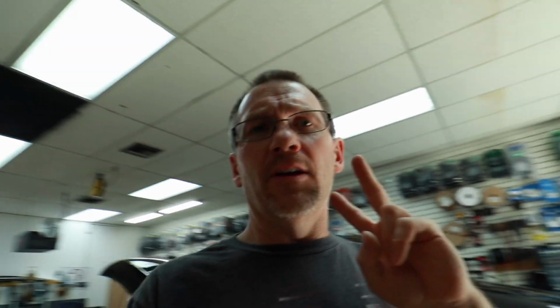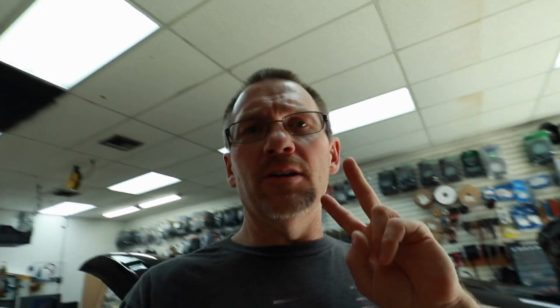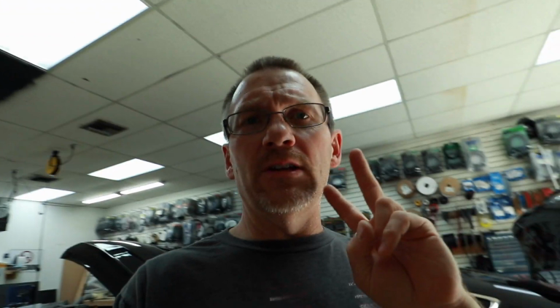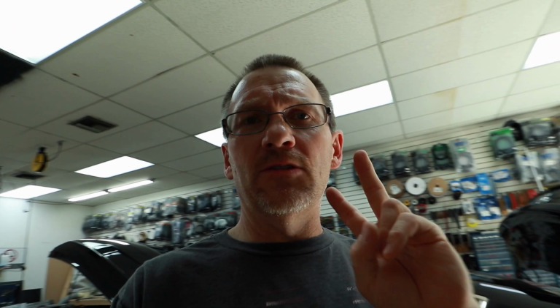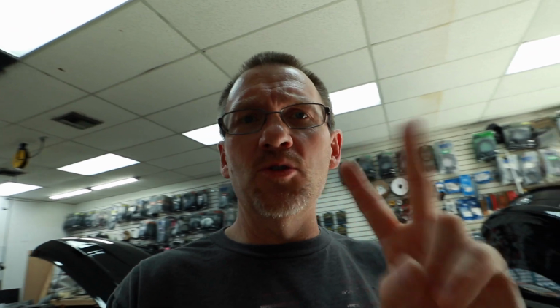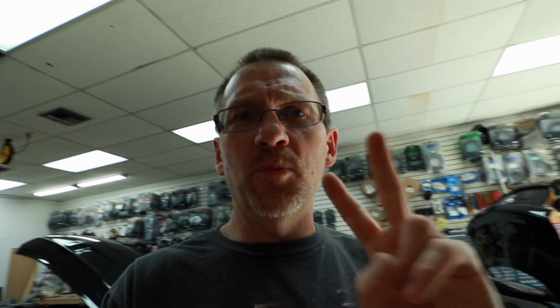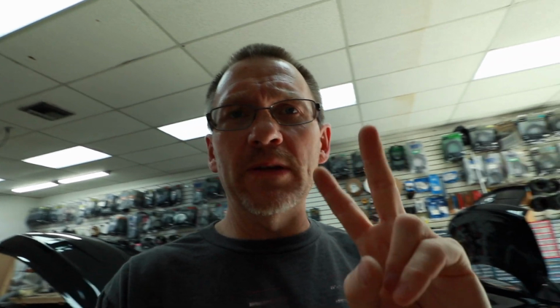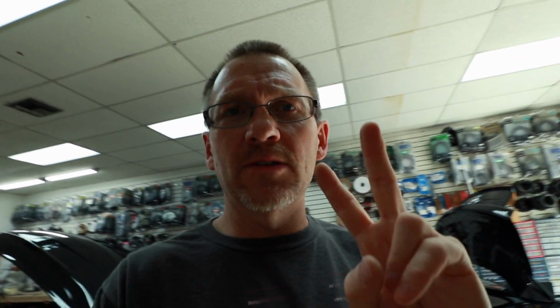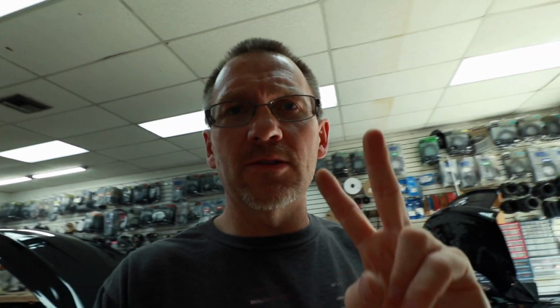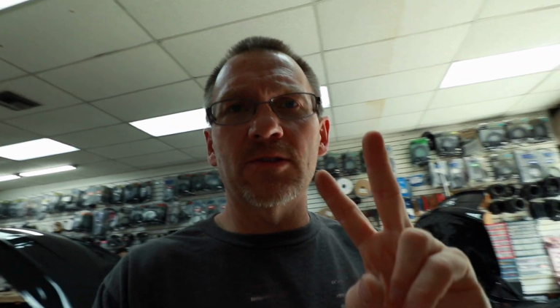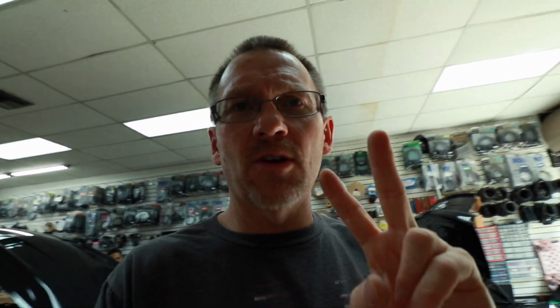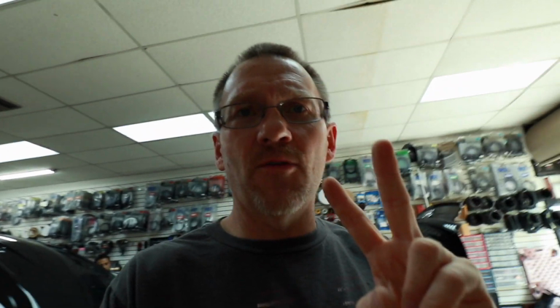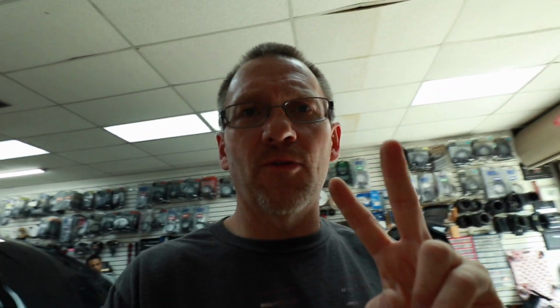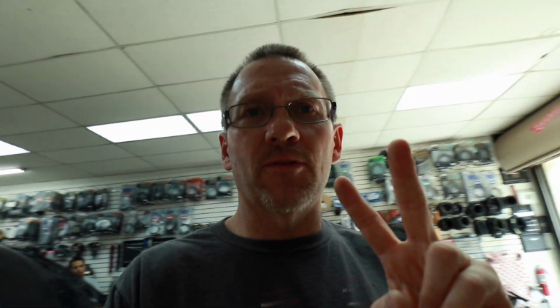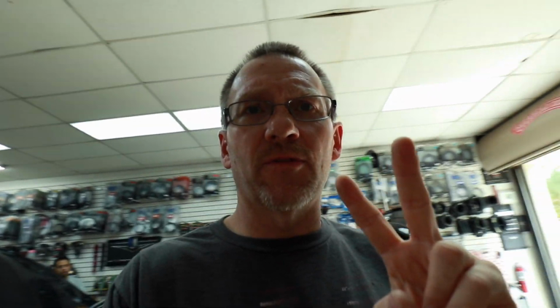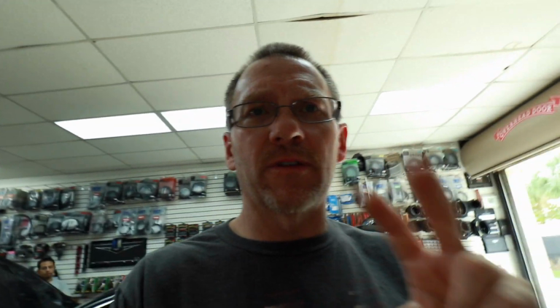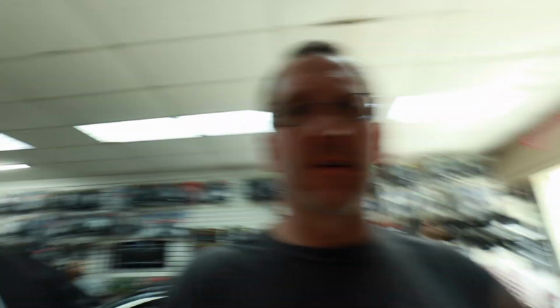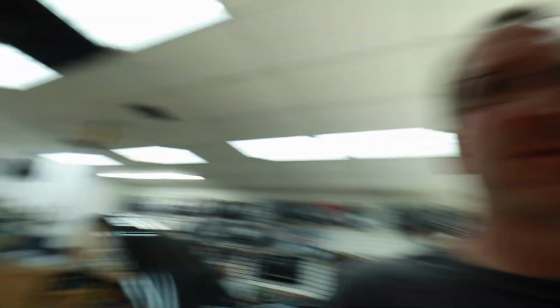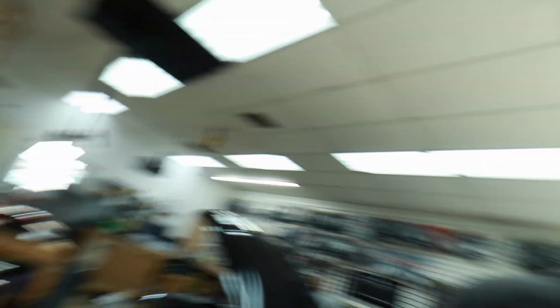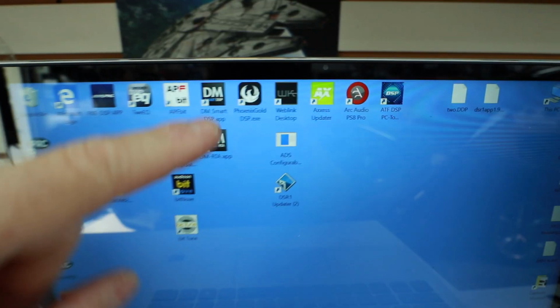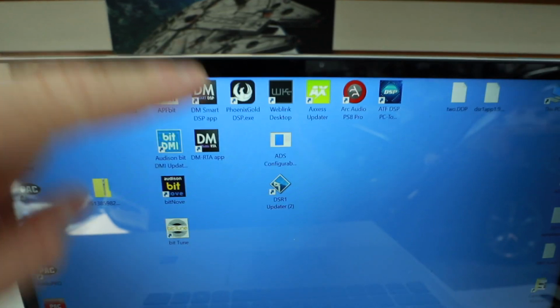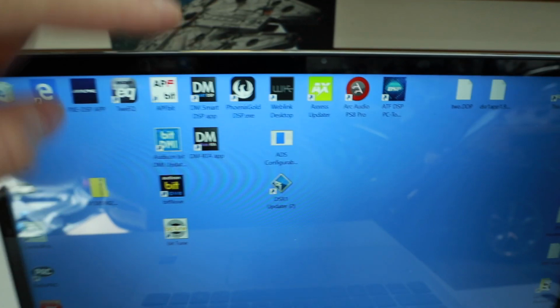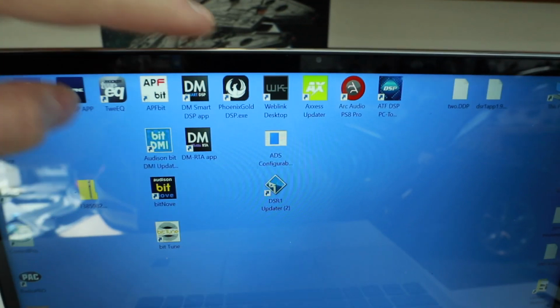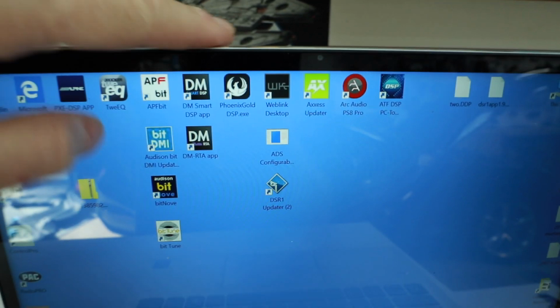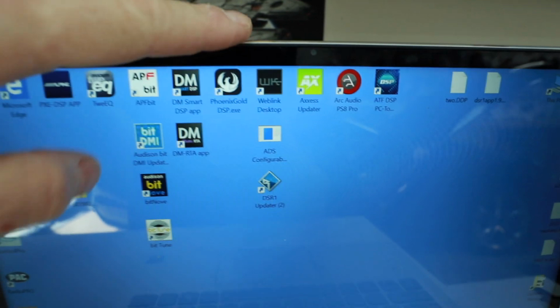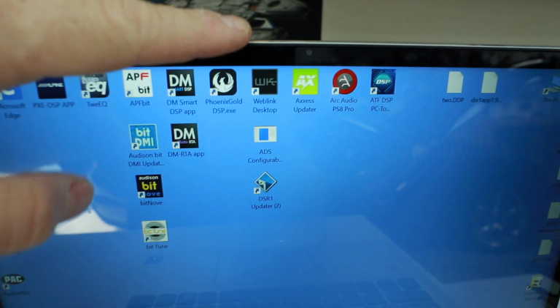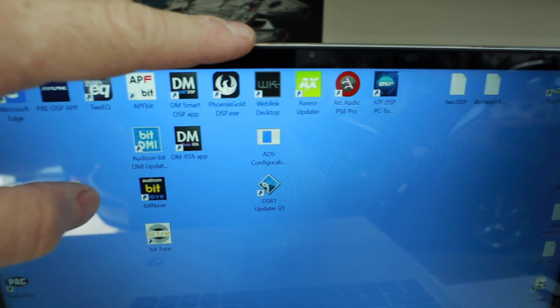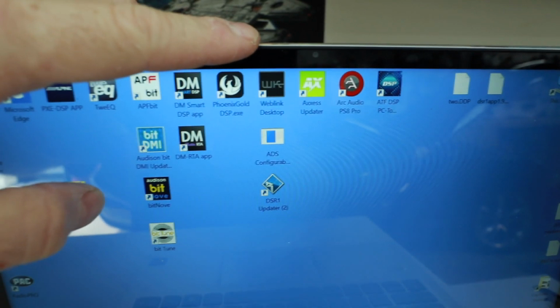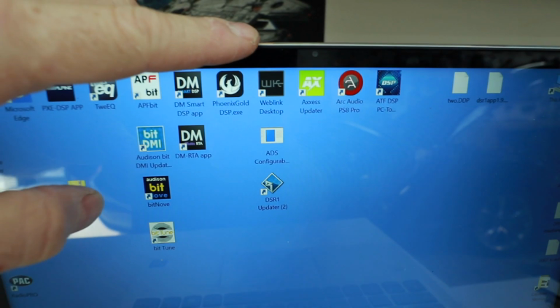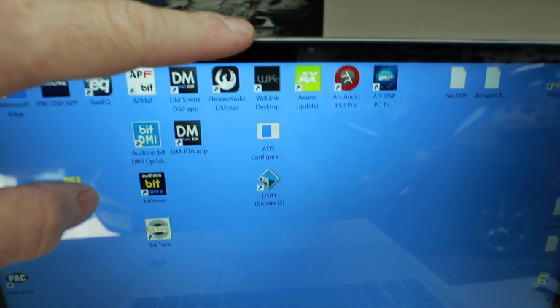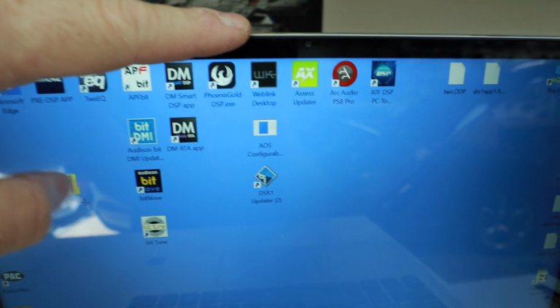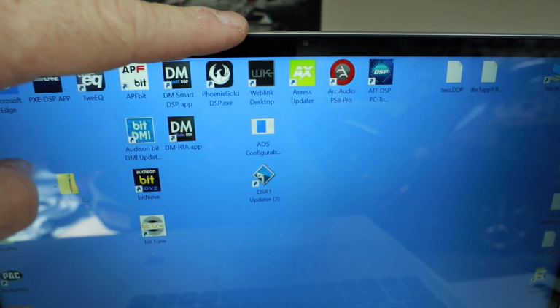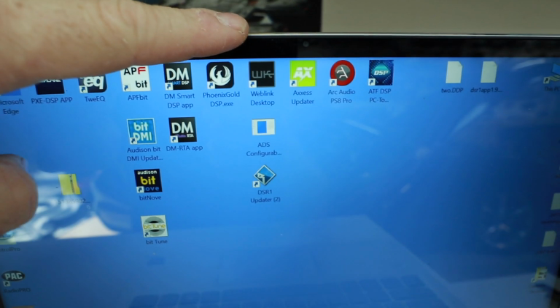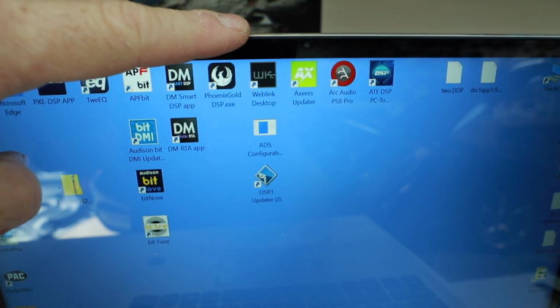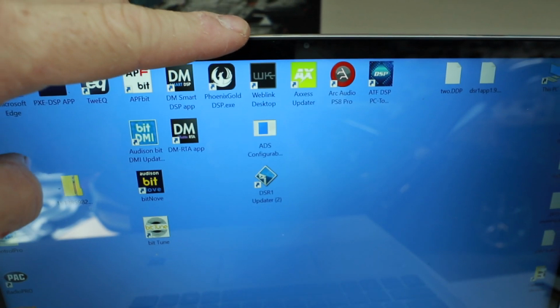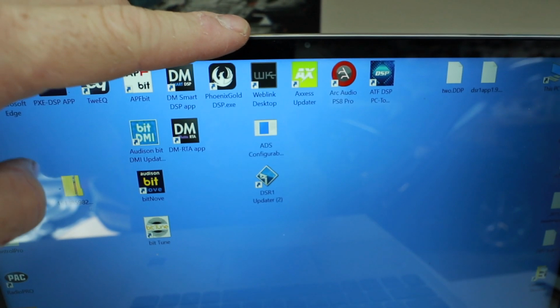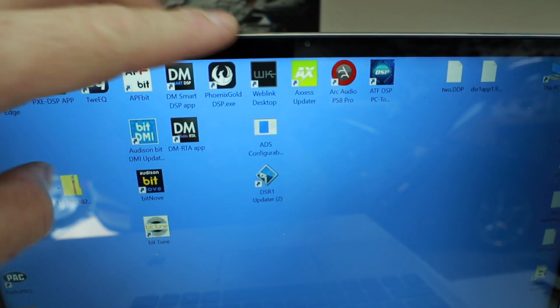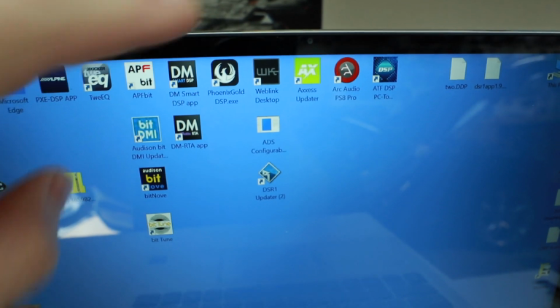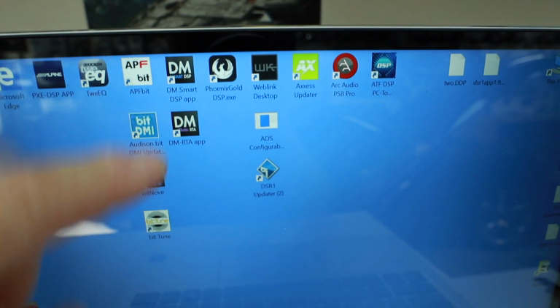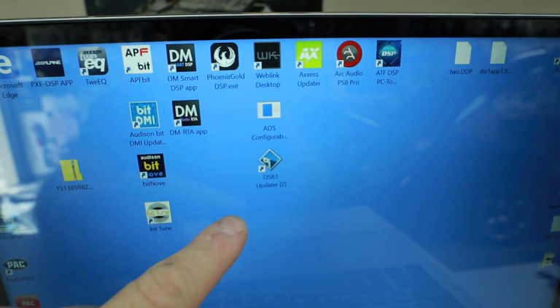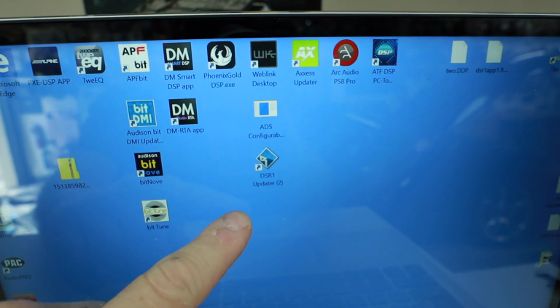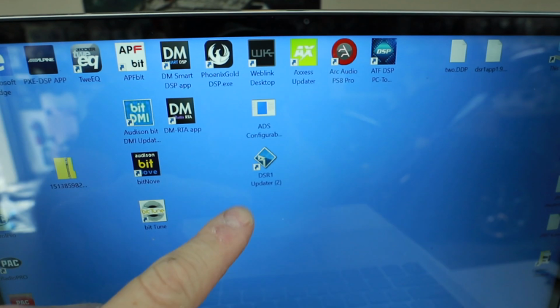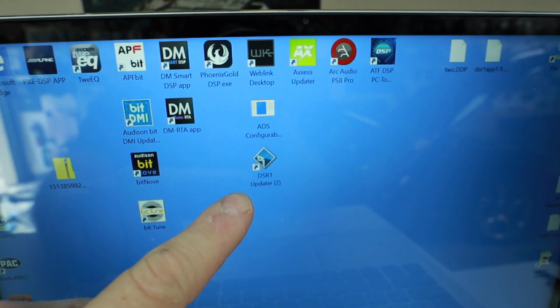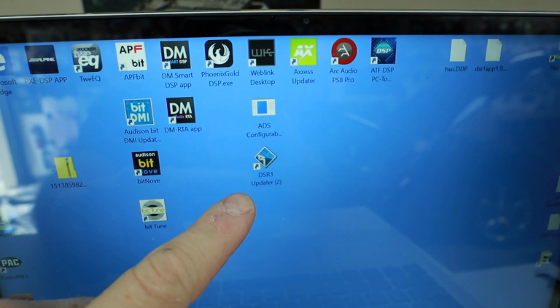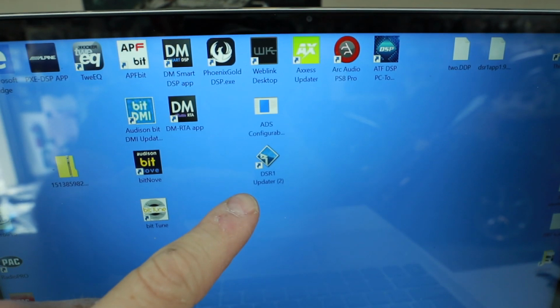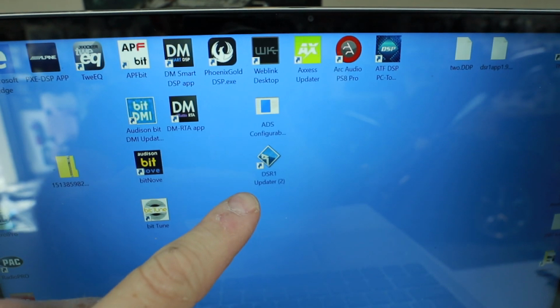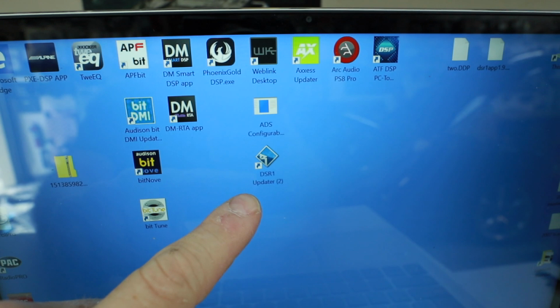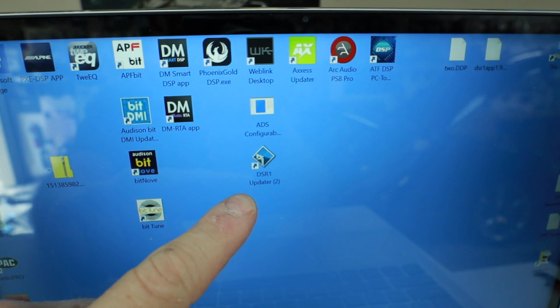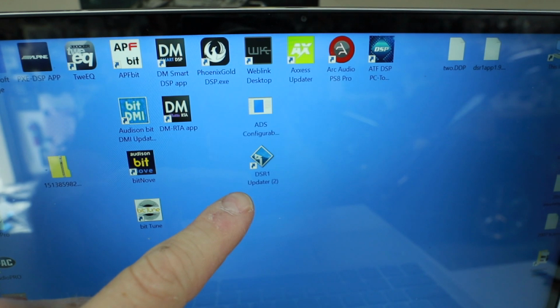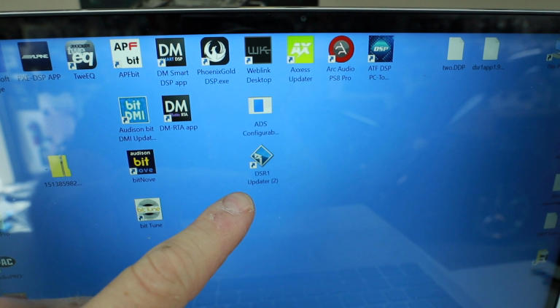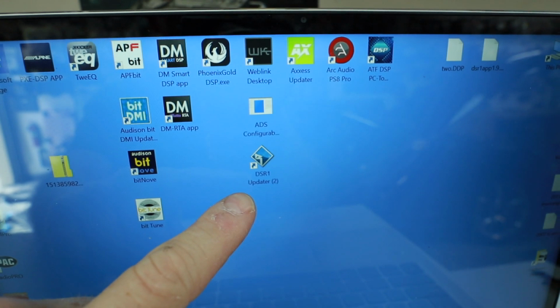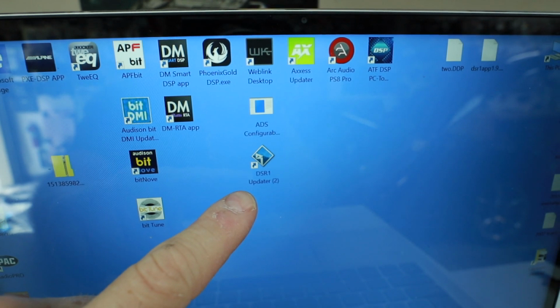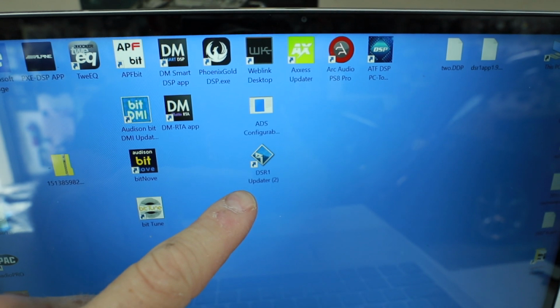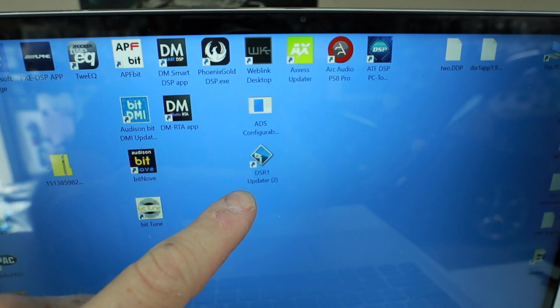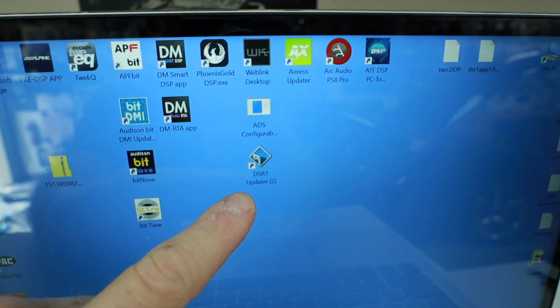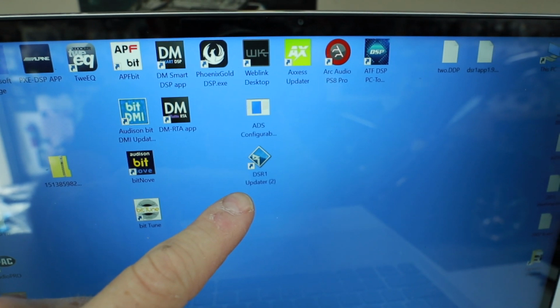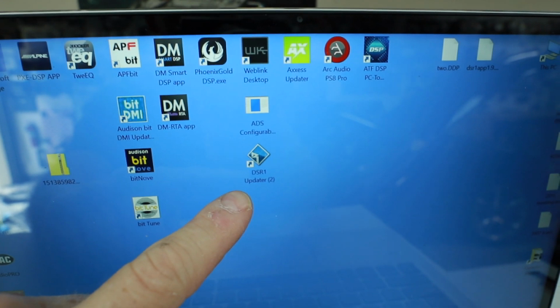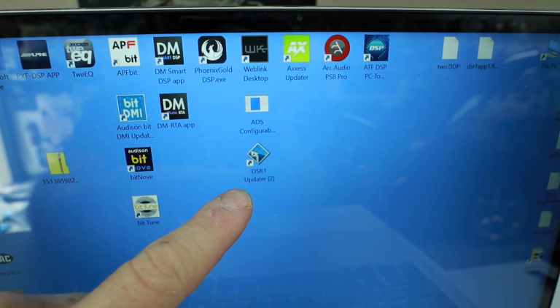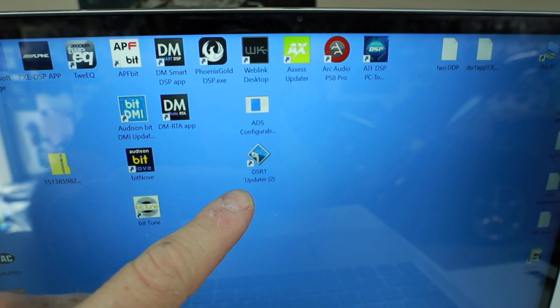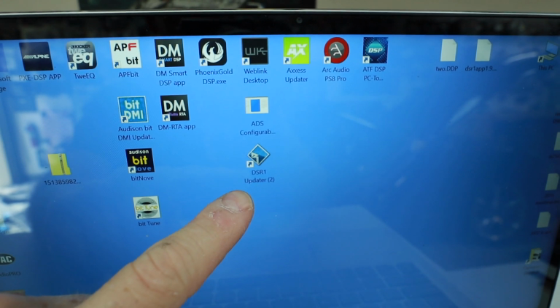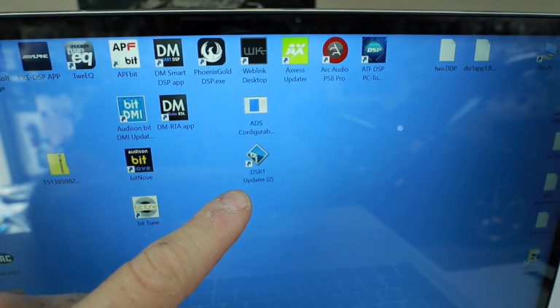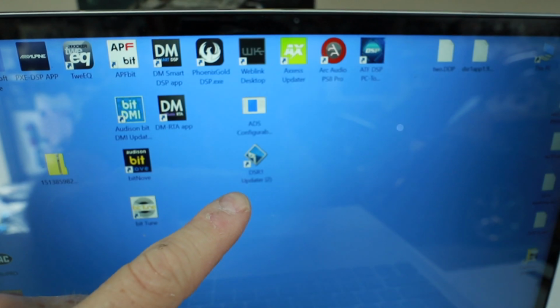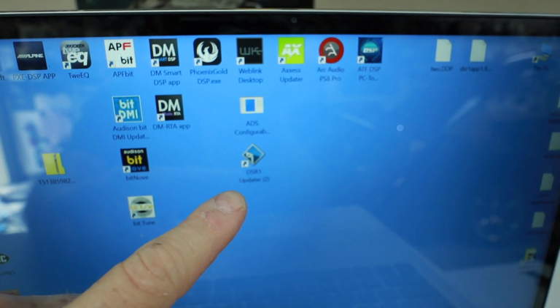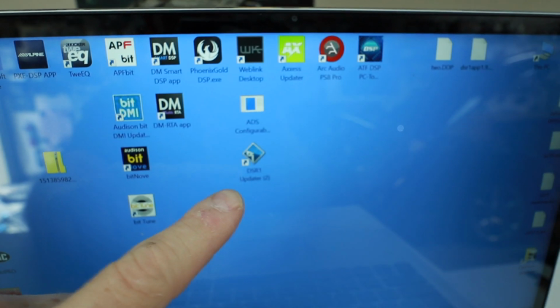You need two pieces of software for this: the WebLink software from iData, and the DSR-1 updater from Rockford.